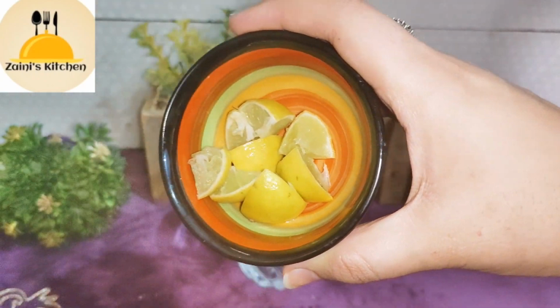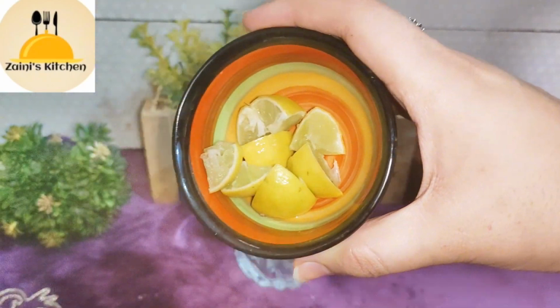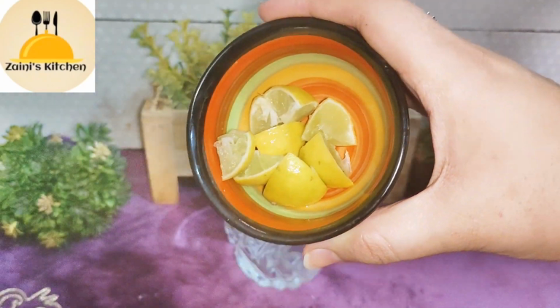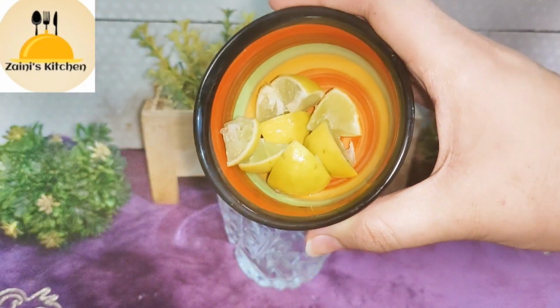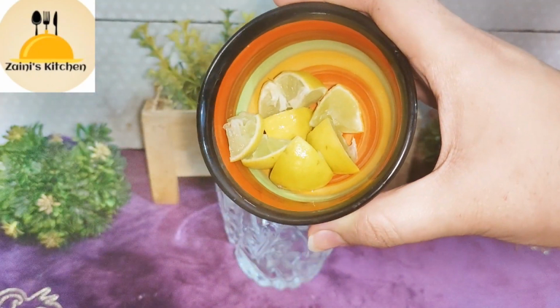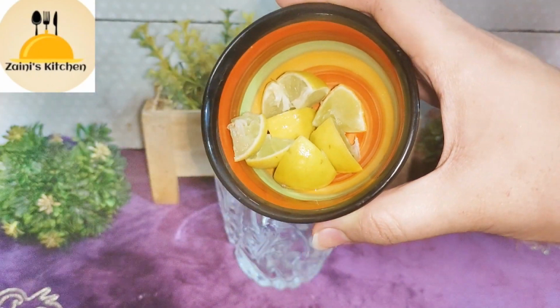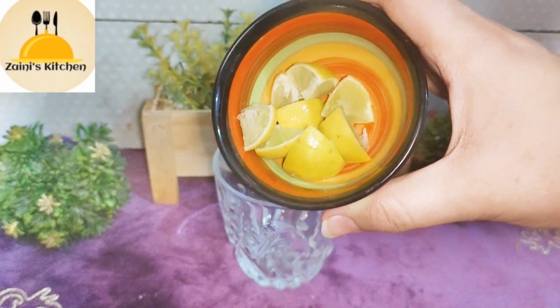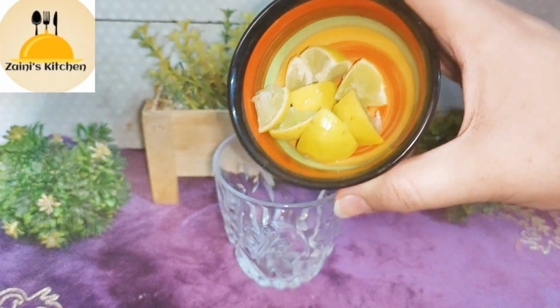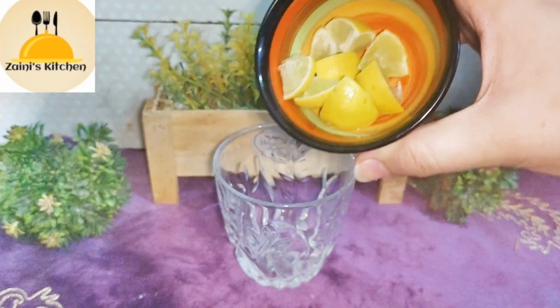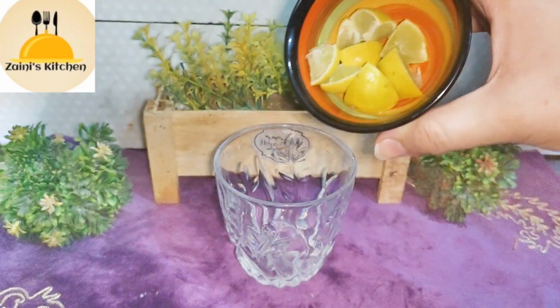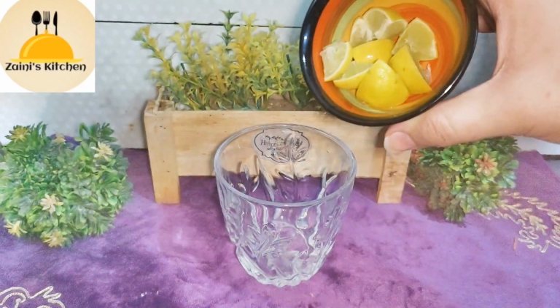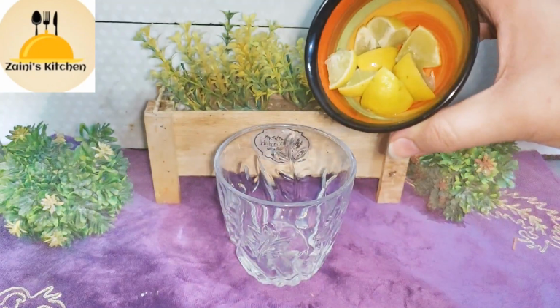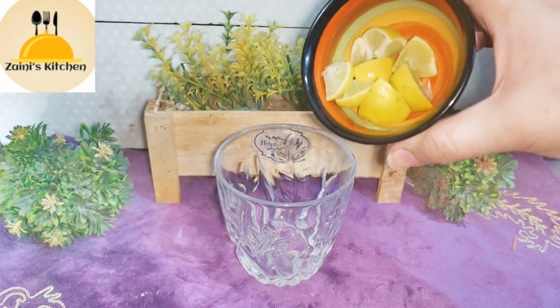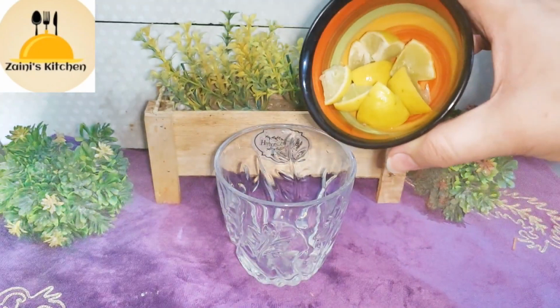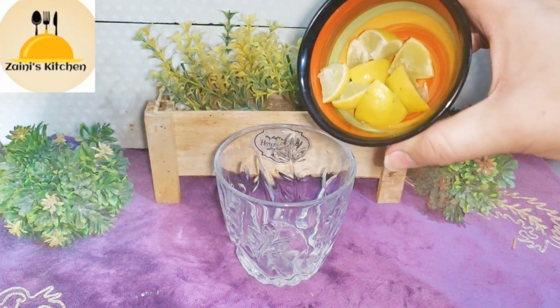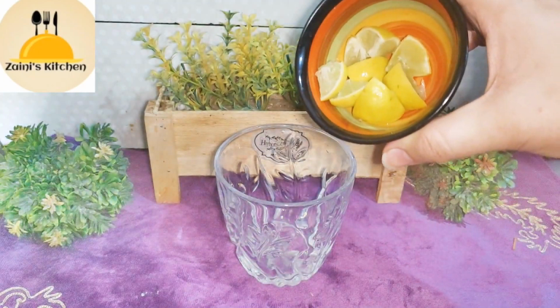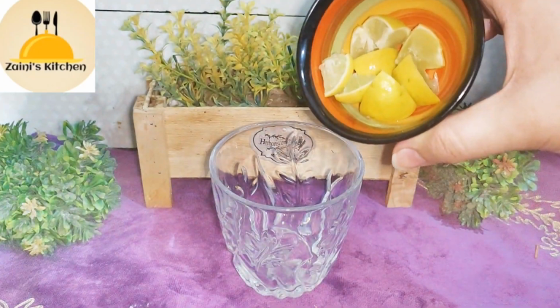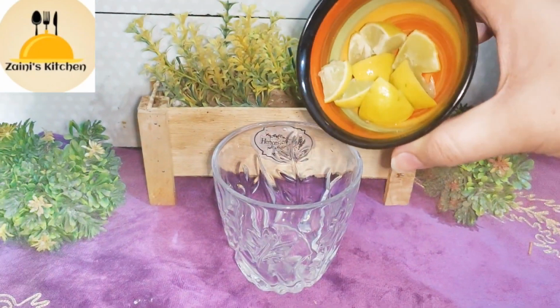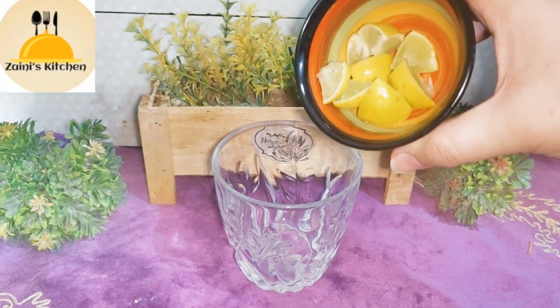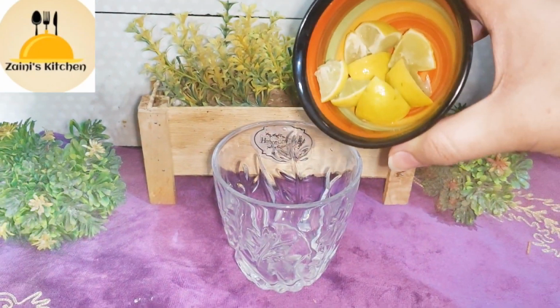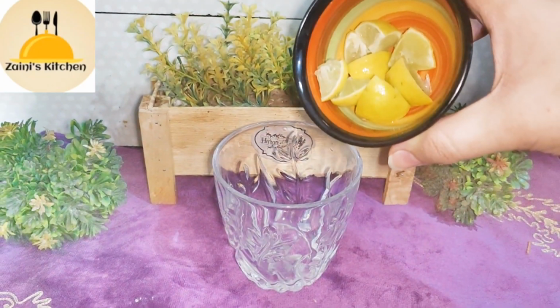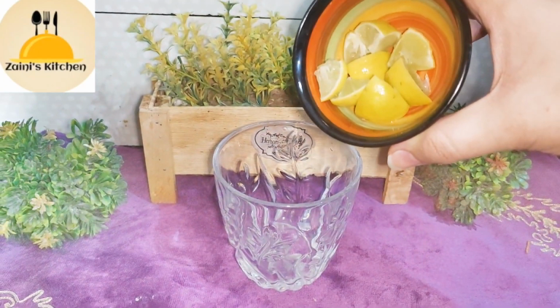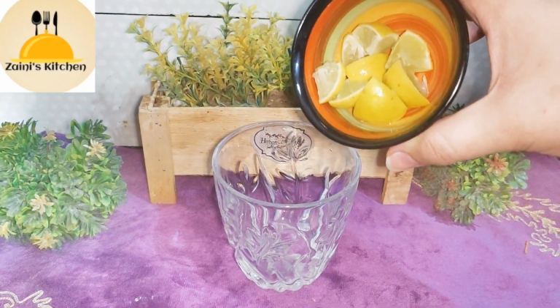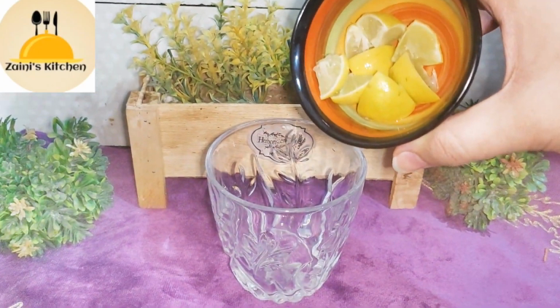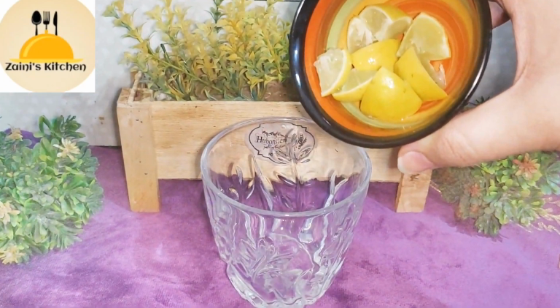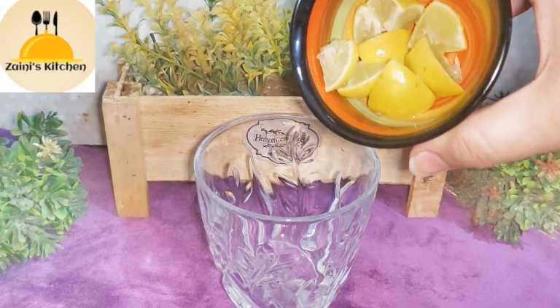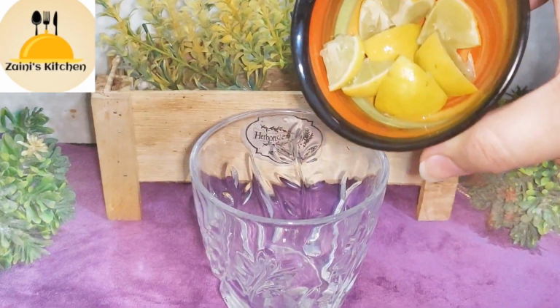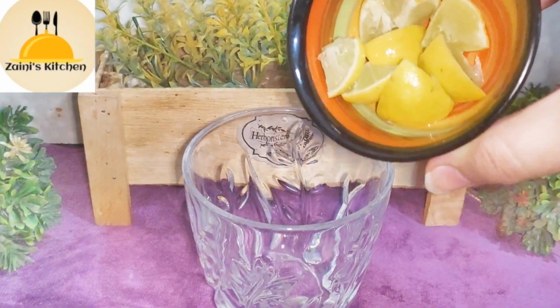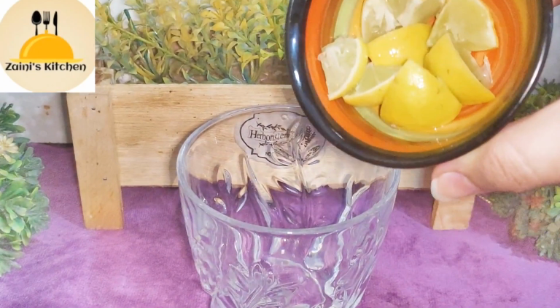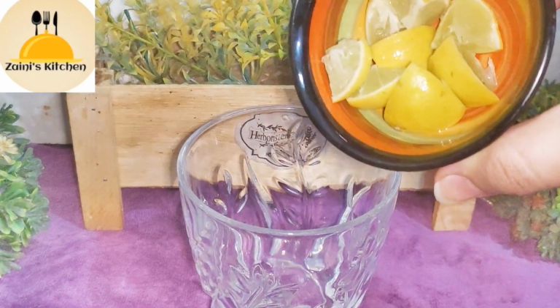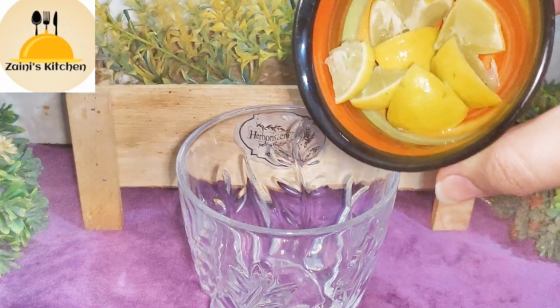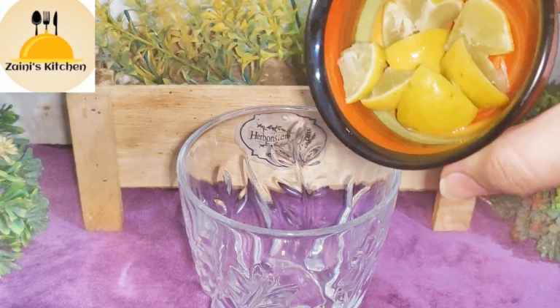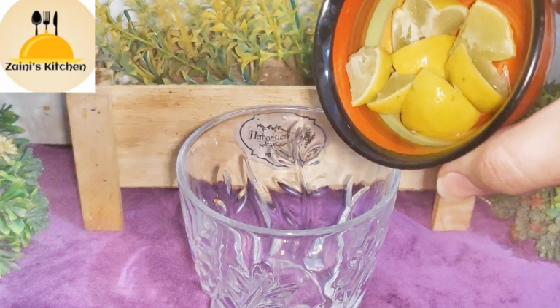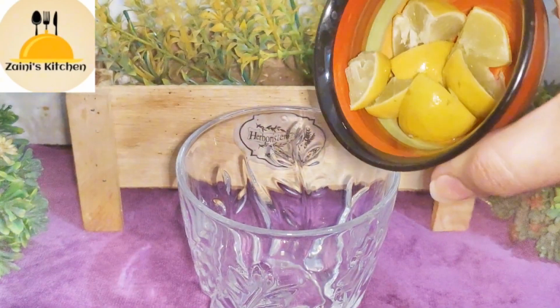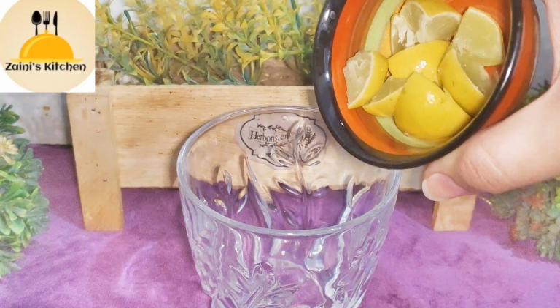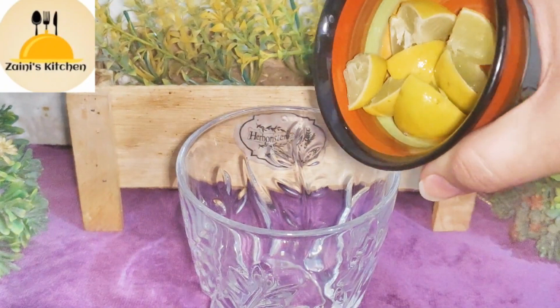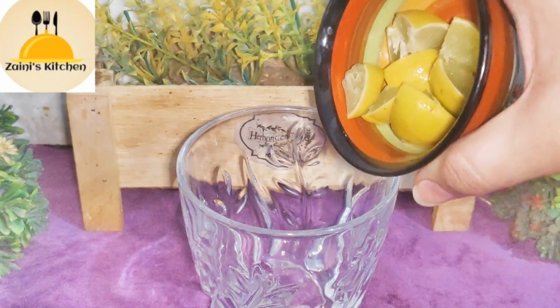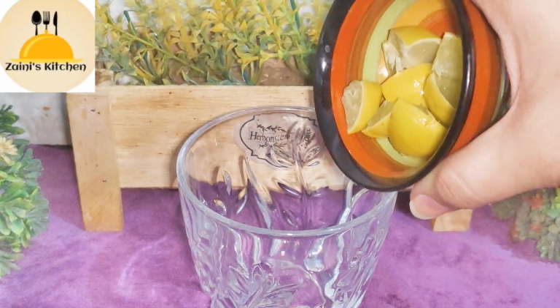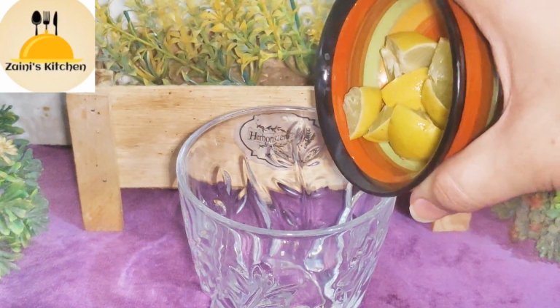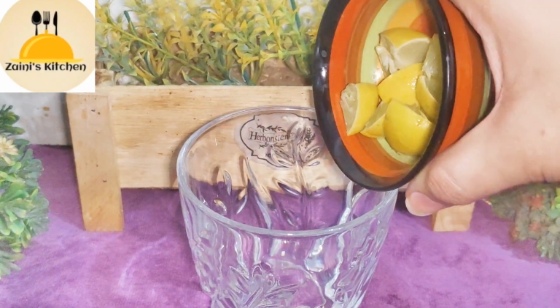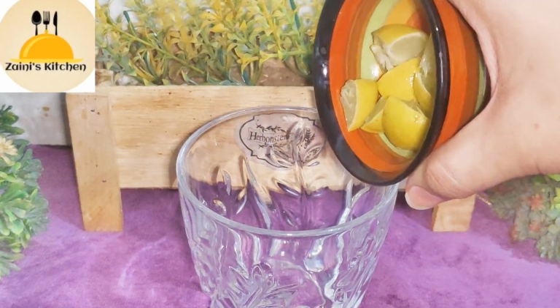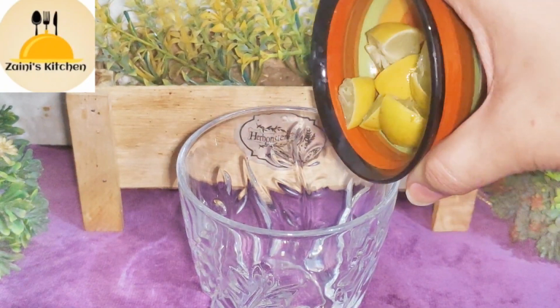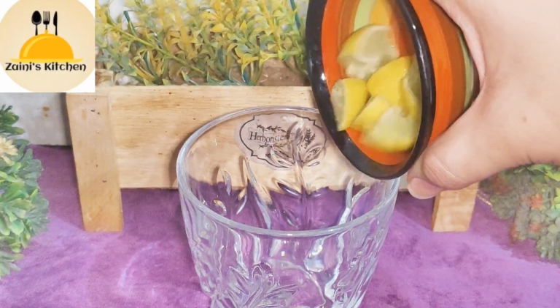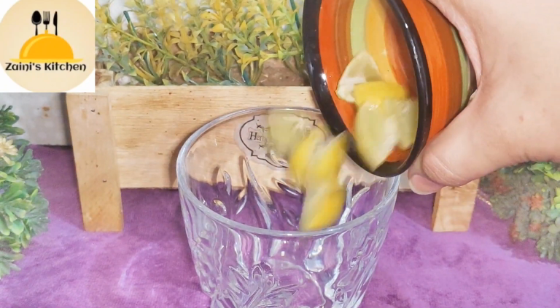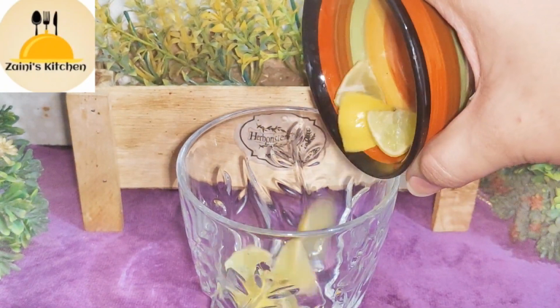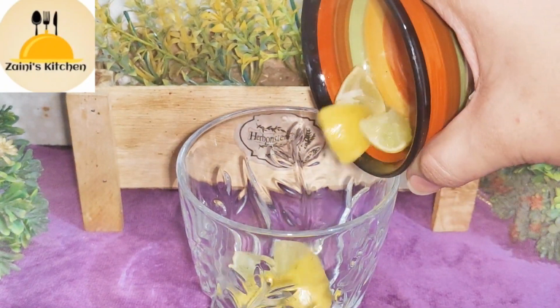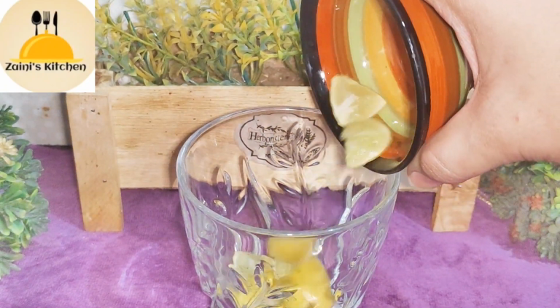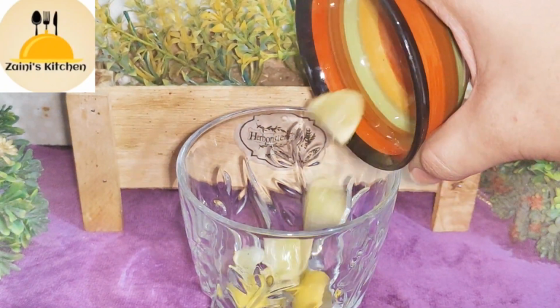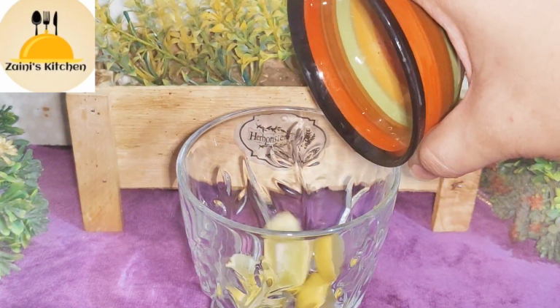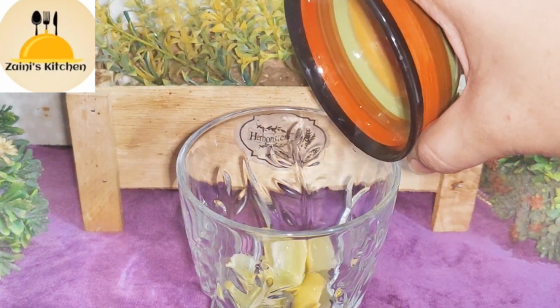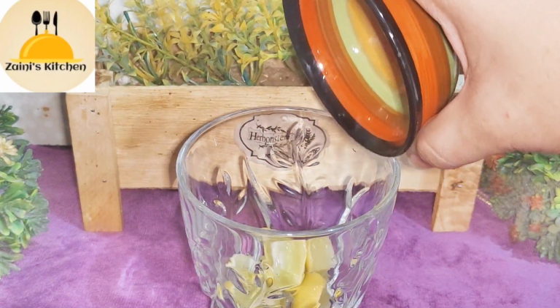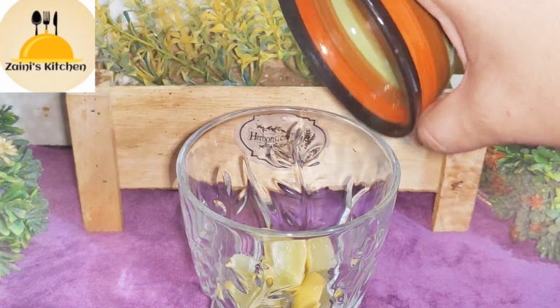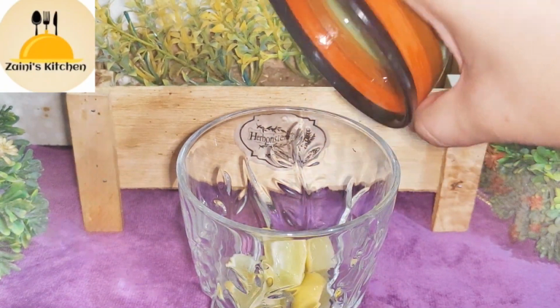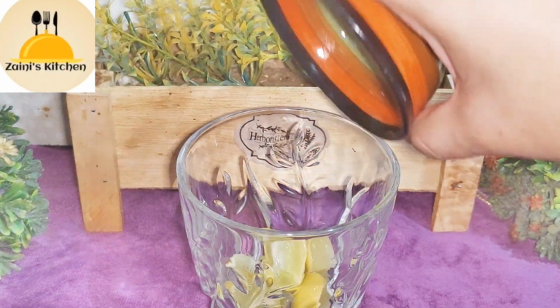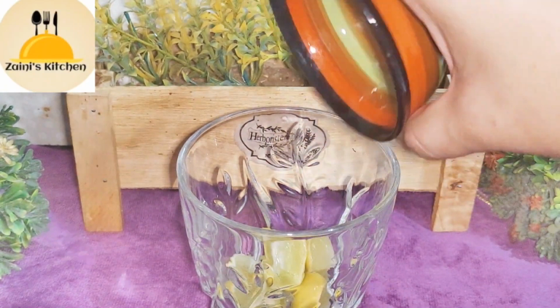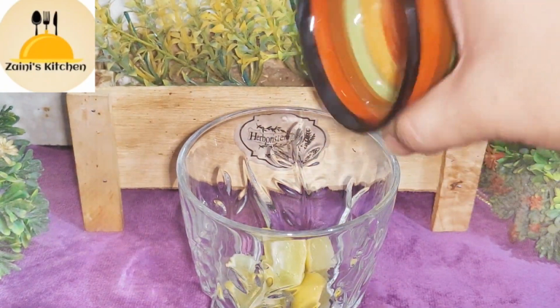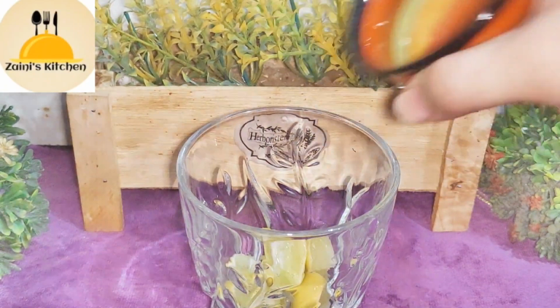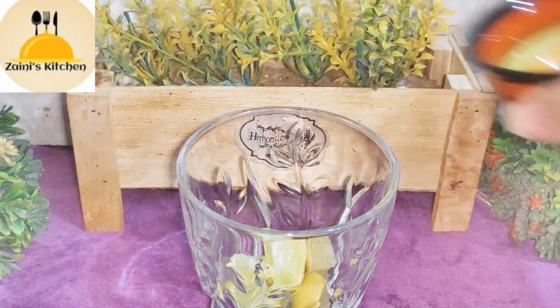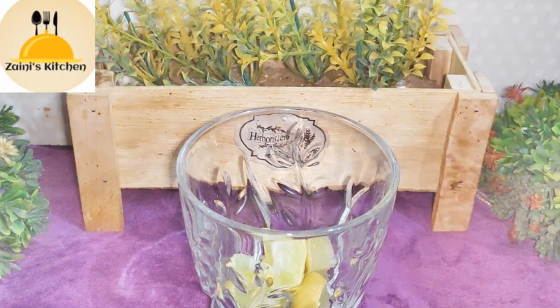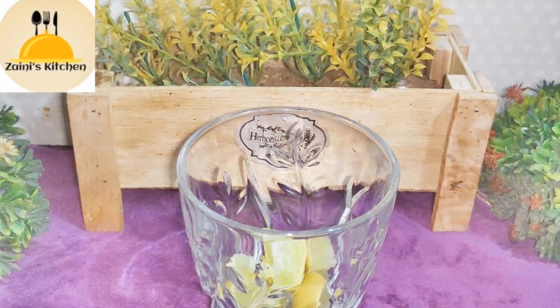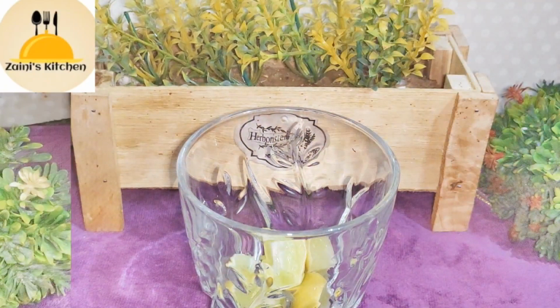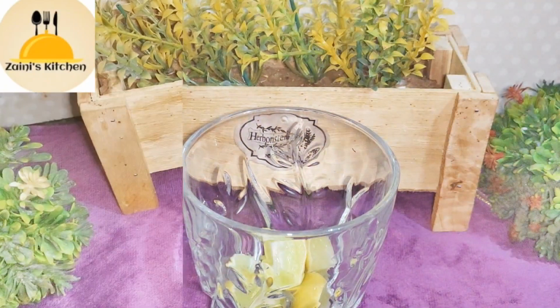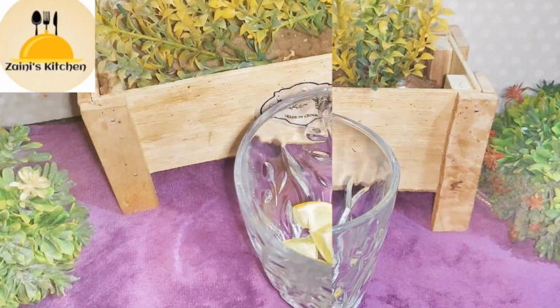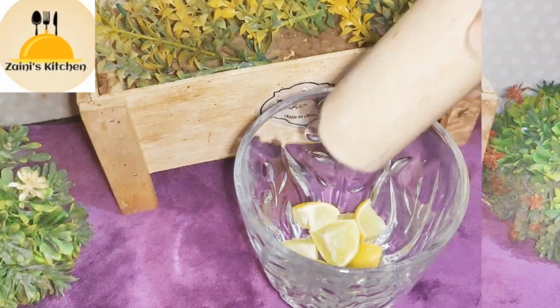First of all, you have to cut one lemon in small cubes. Then you can use mint leaves. You can crush the mint leaves.